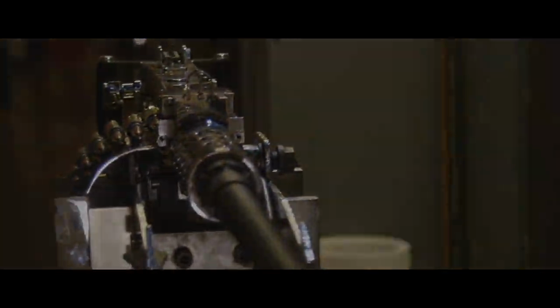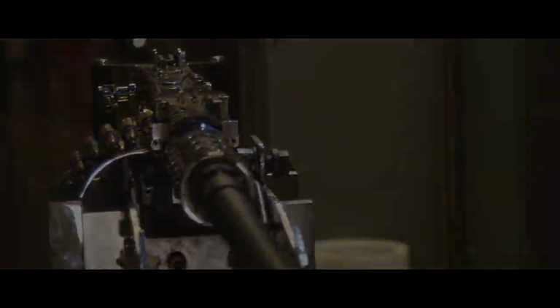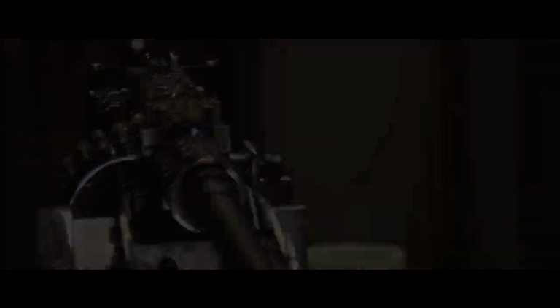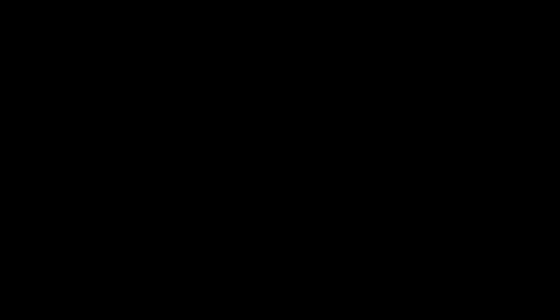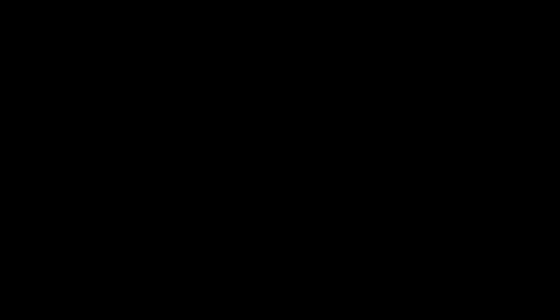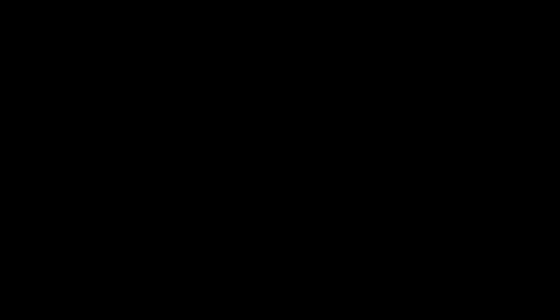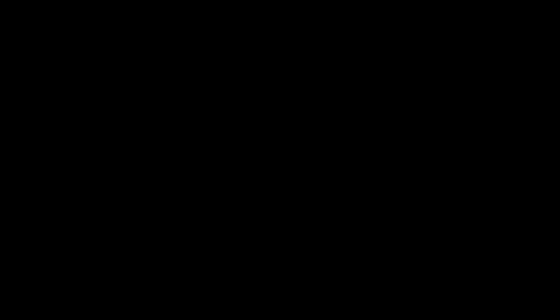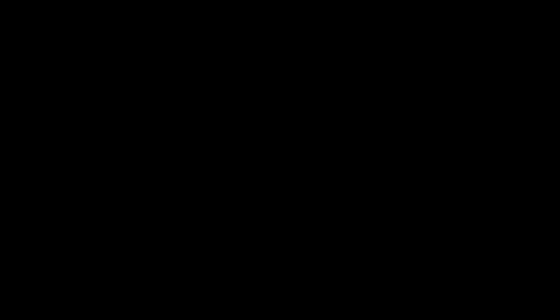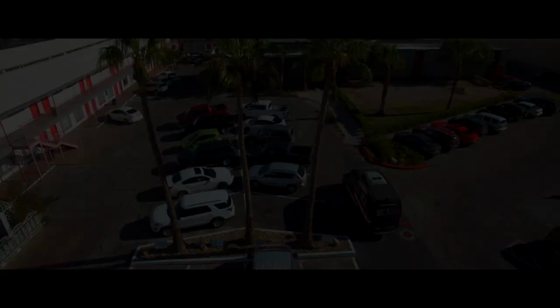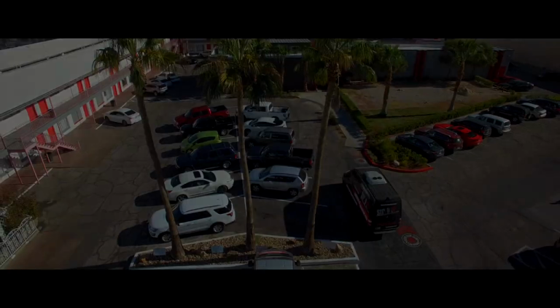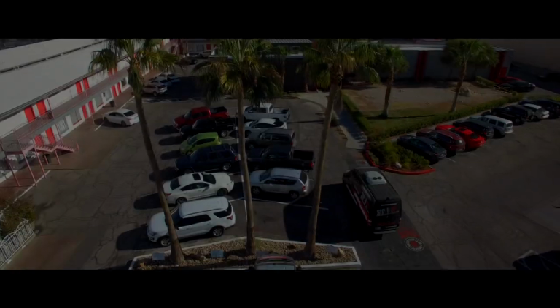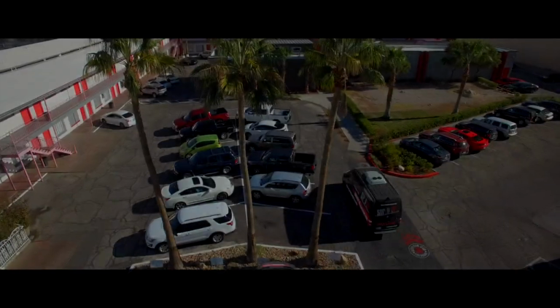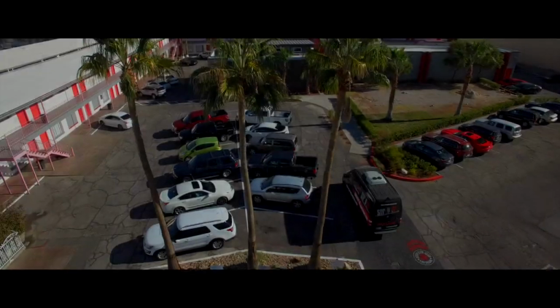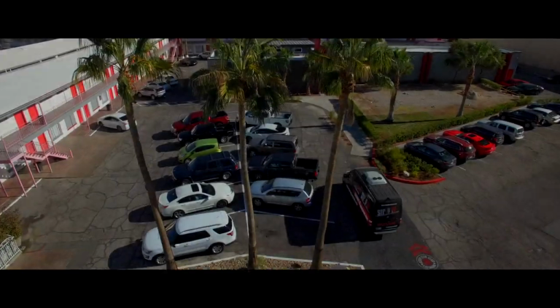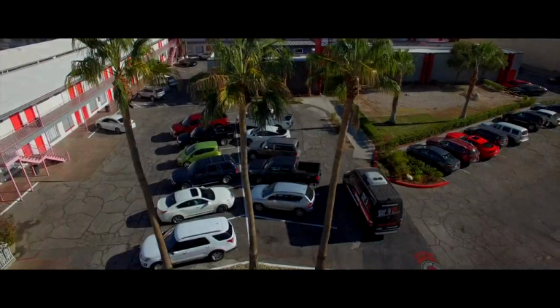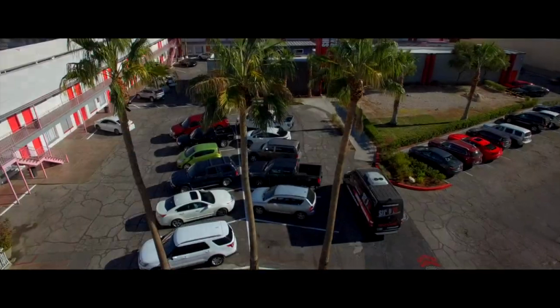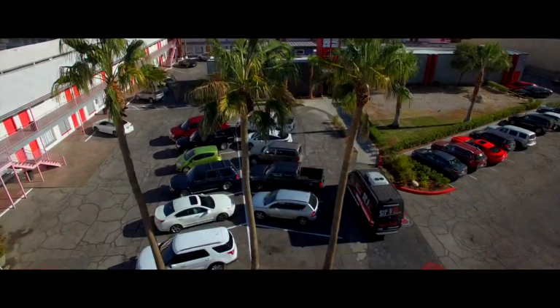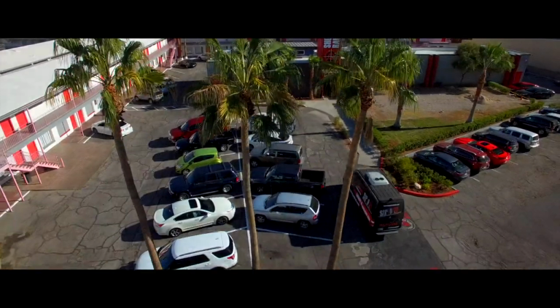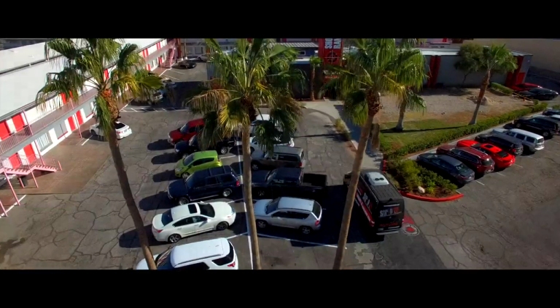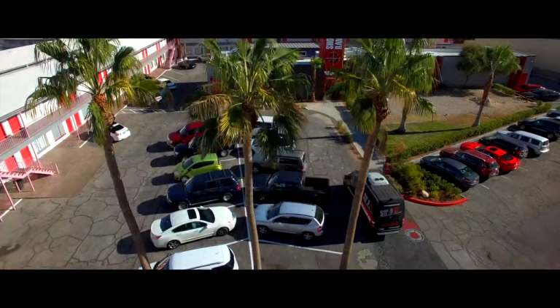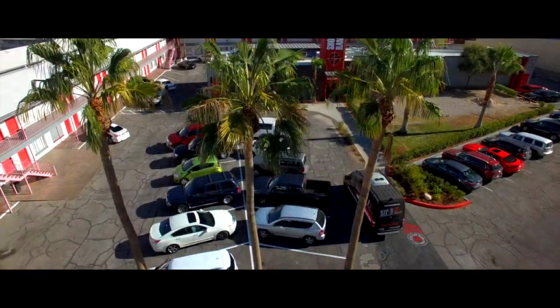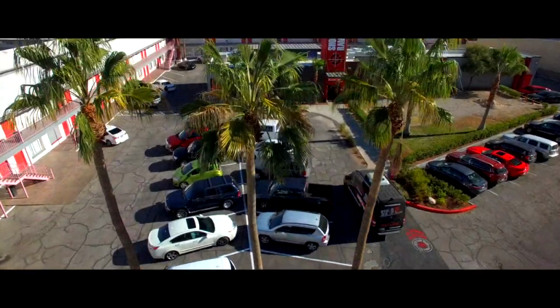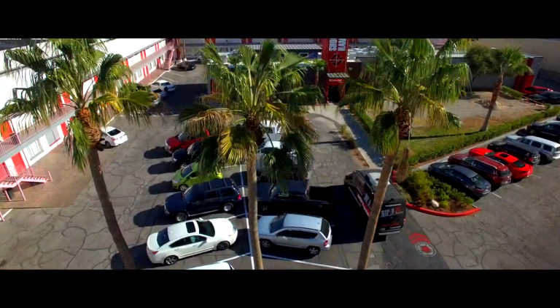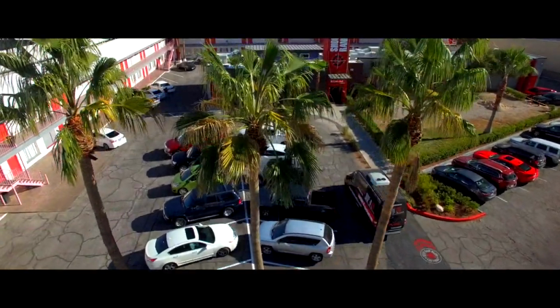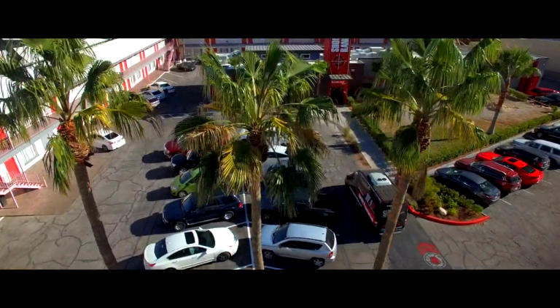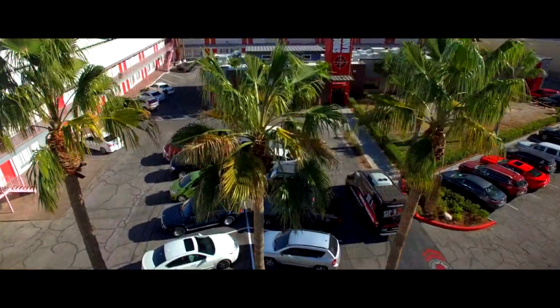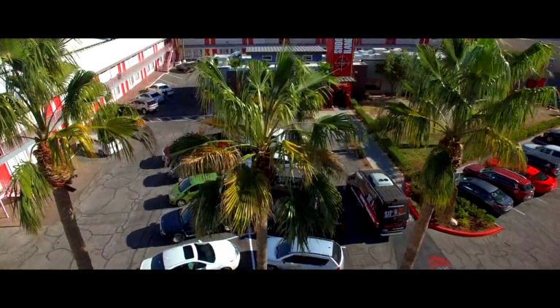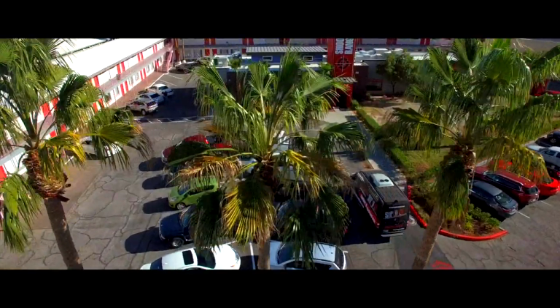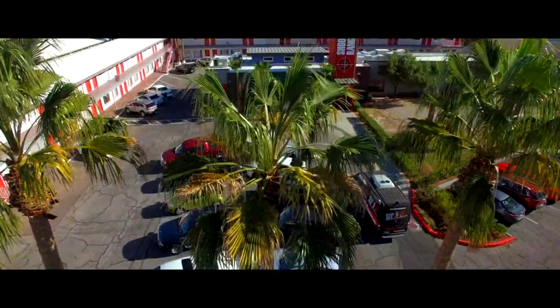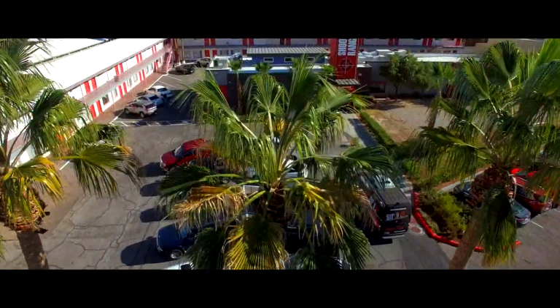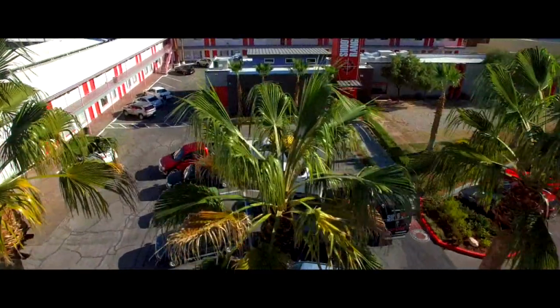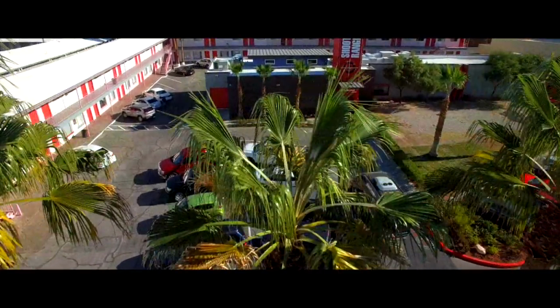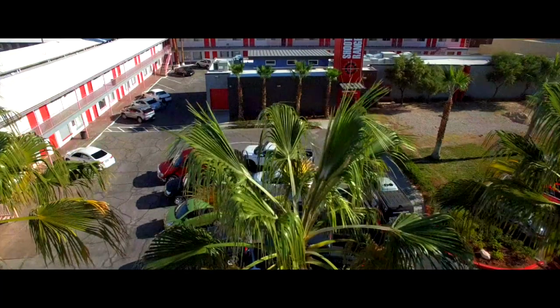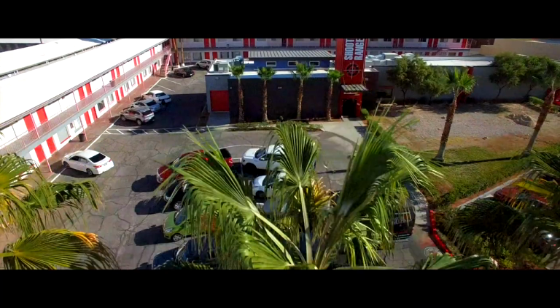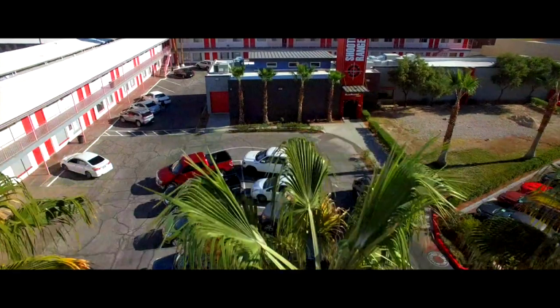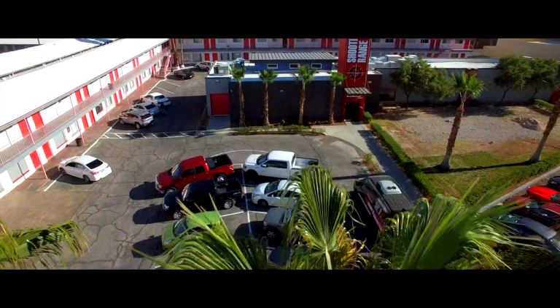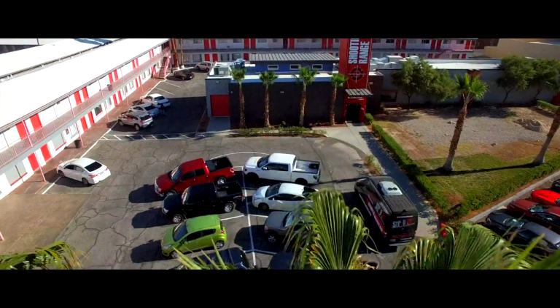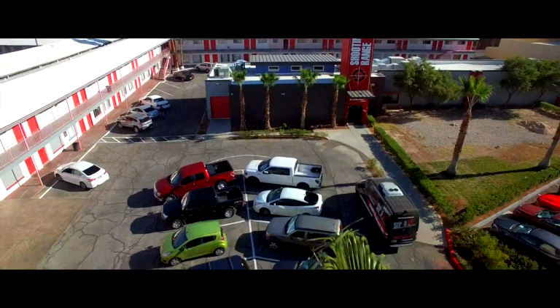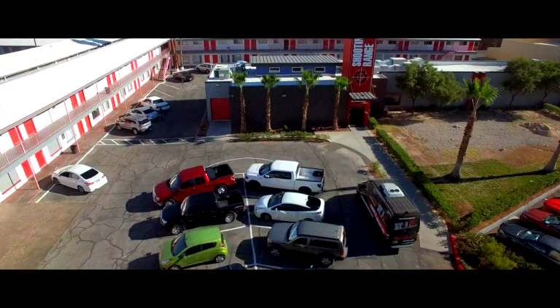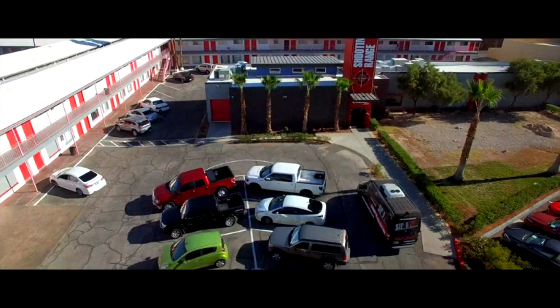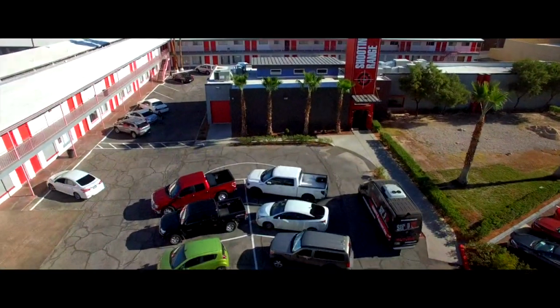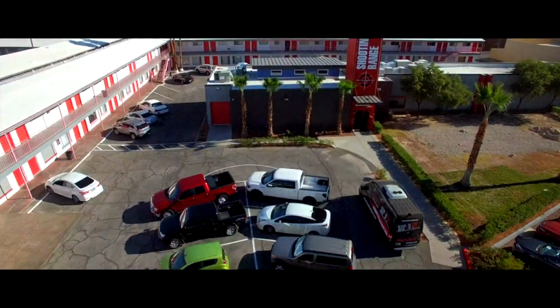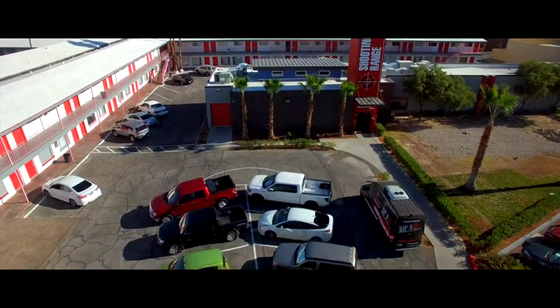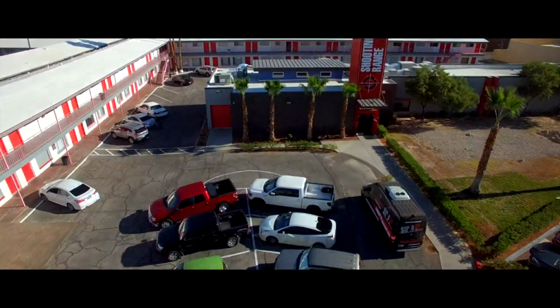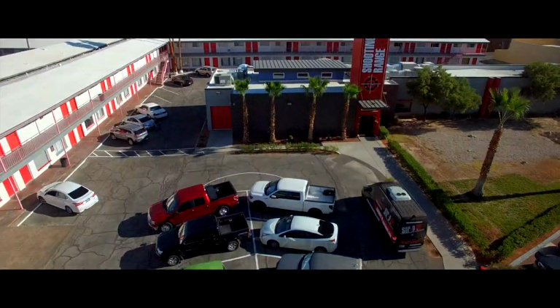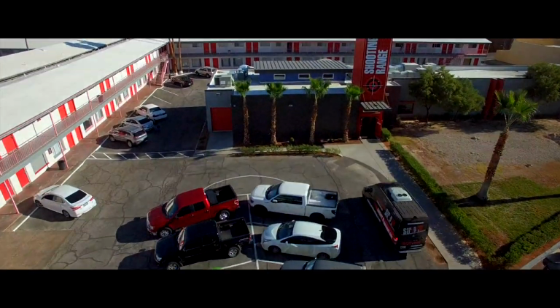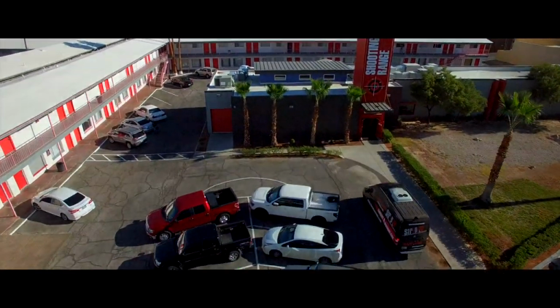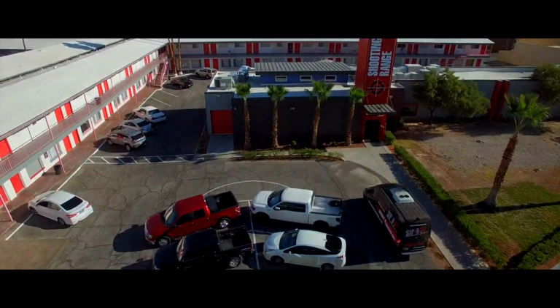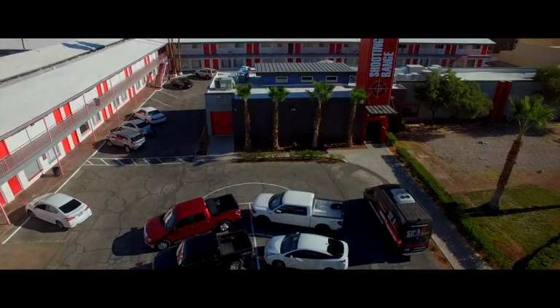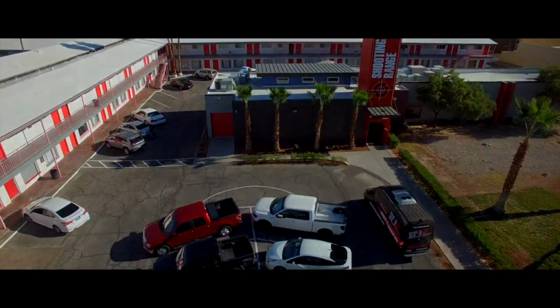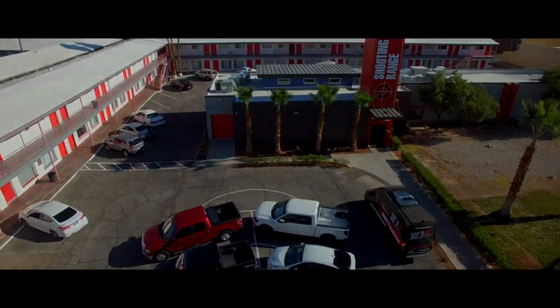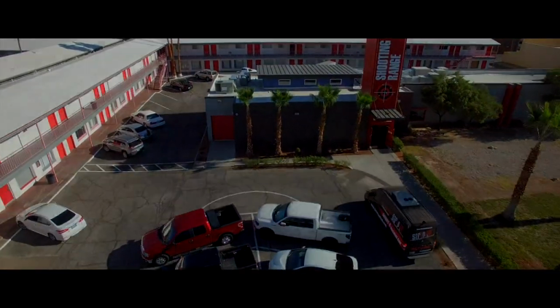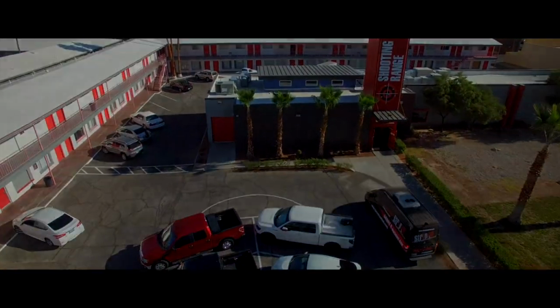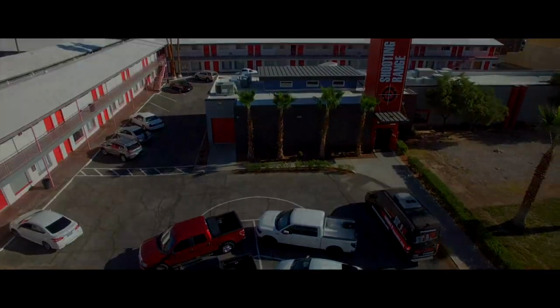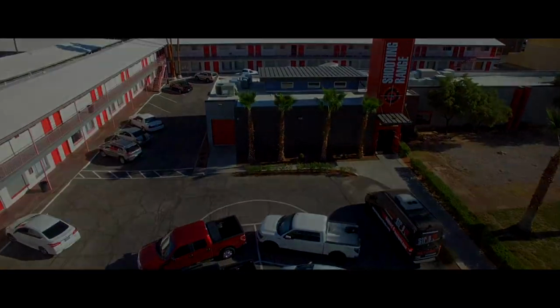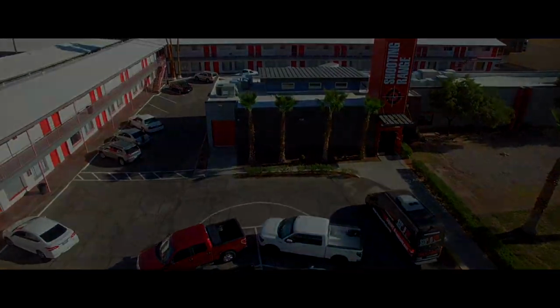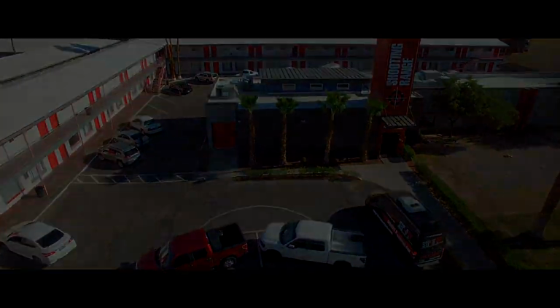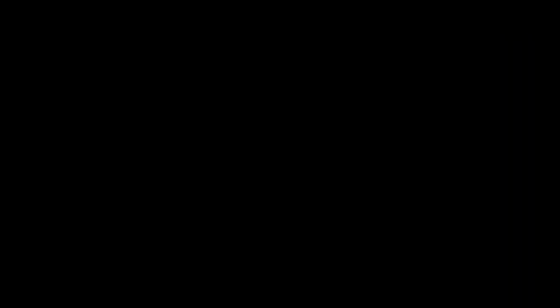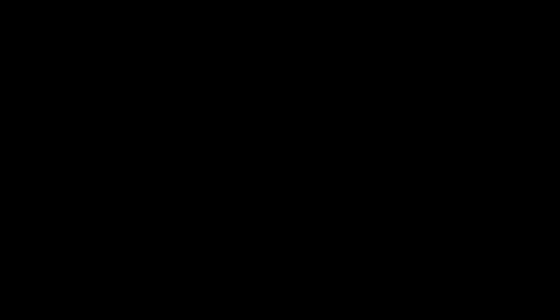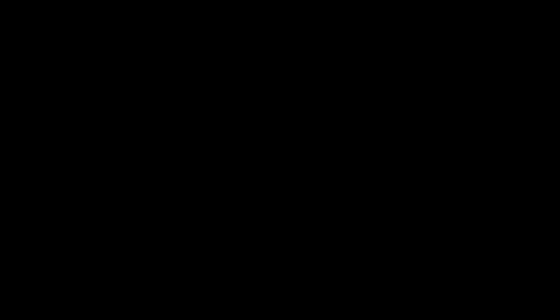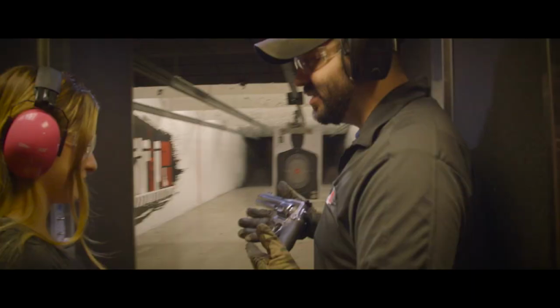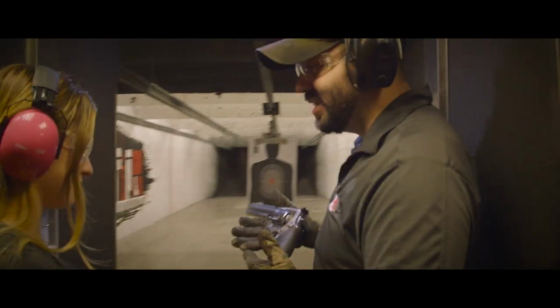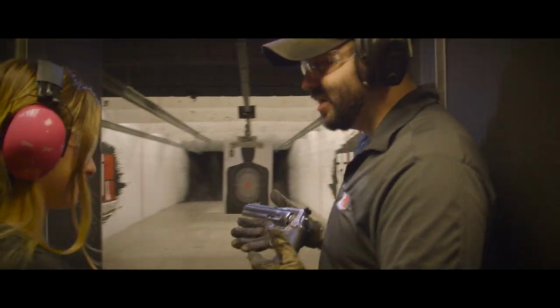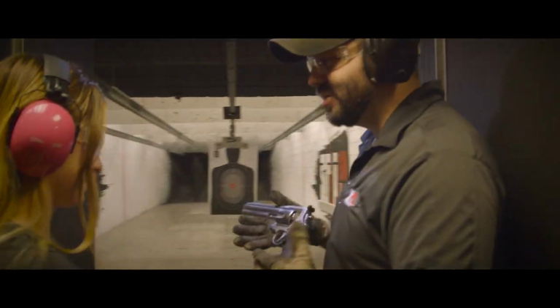To top it off, receive complimentary transportation with your online booking only at Strip Gun Club.